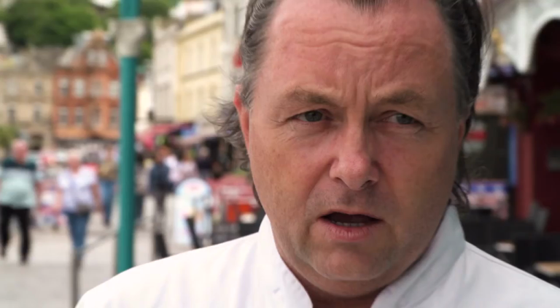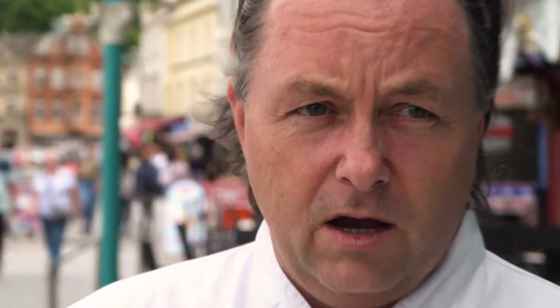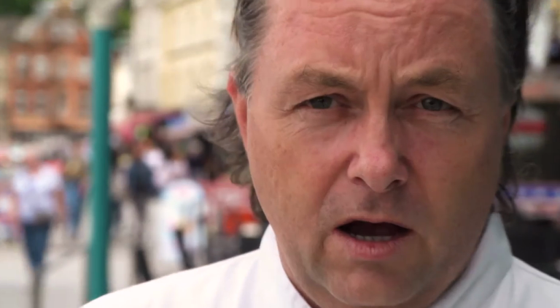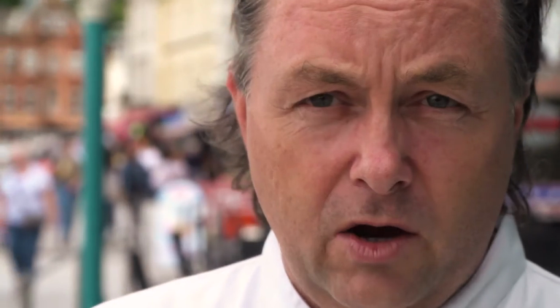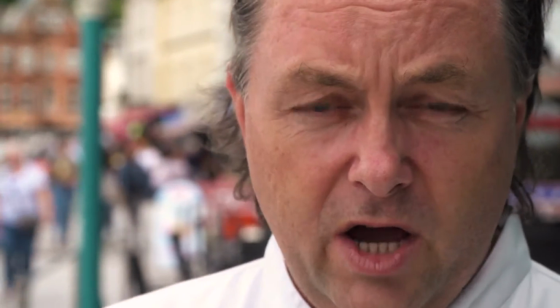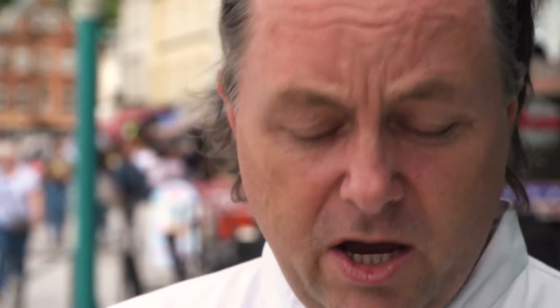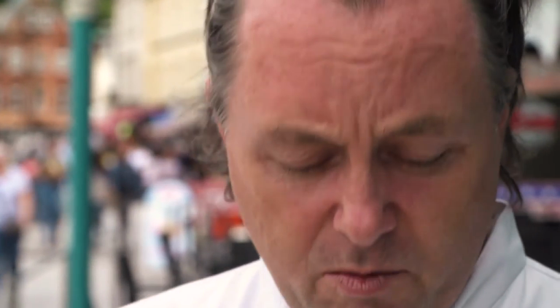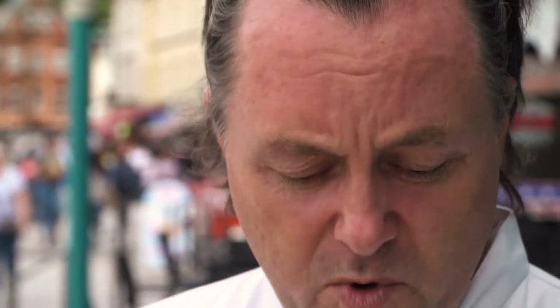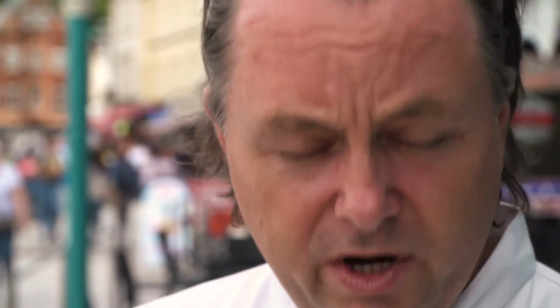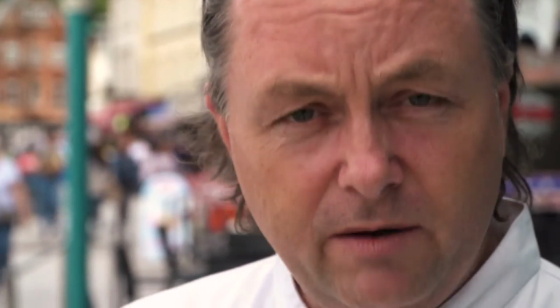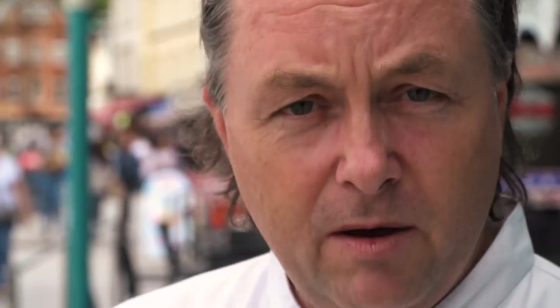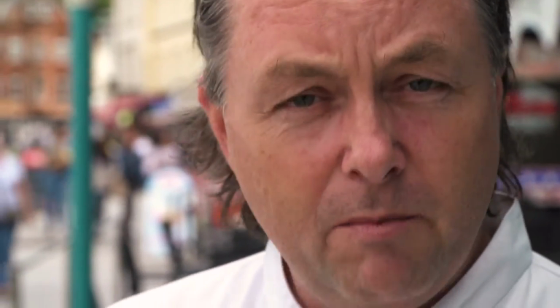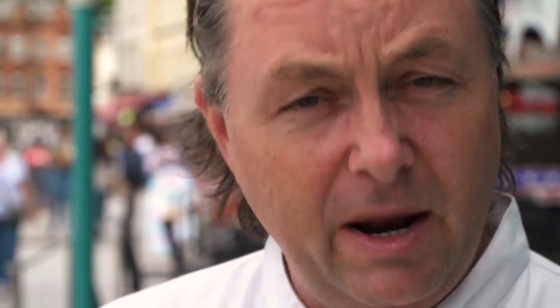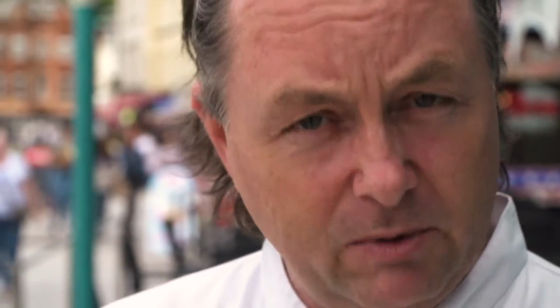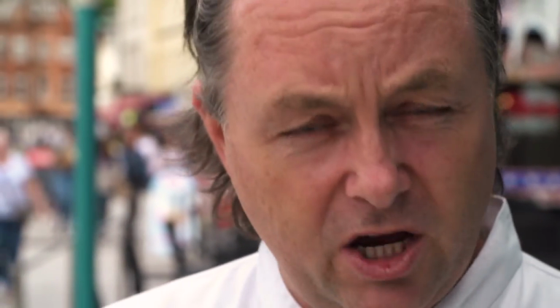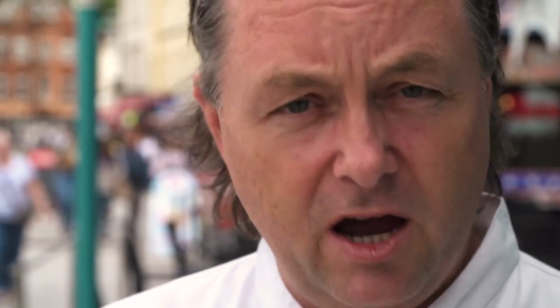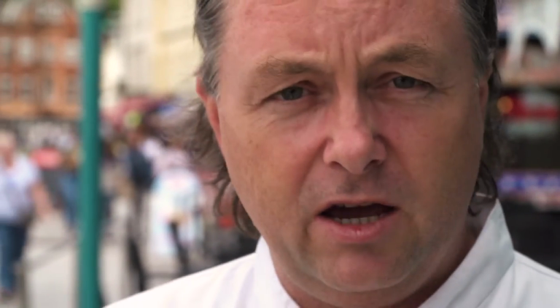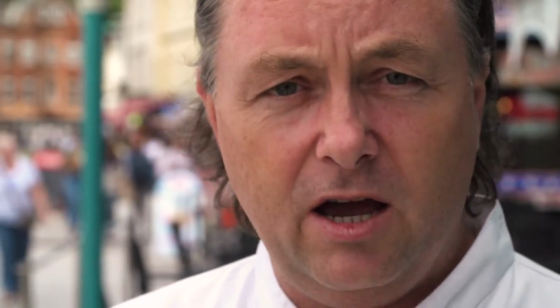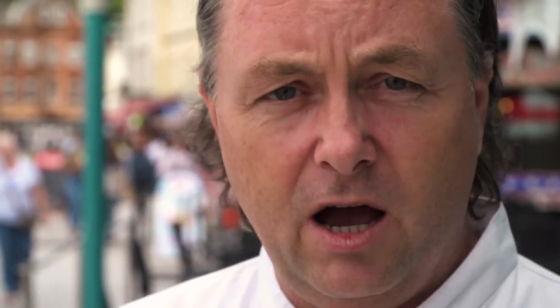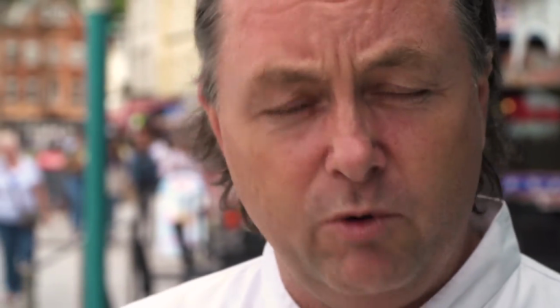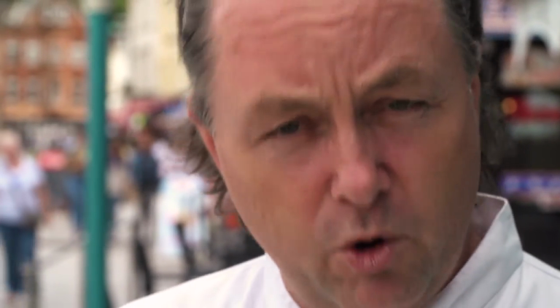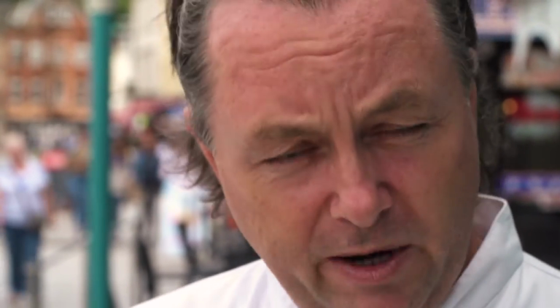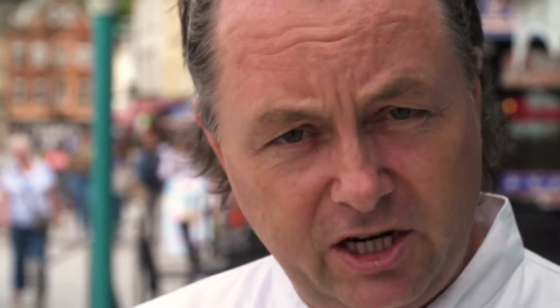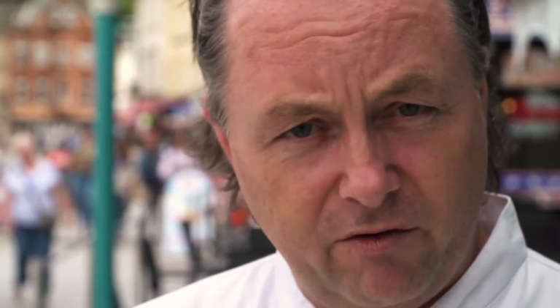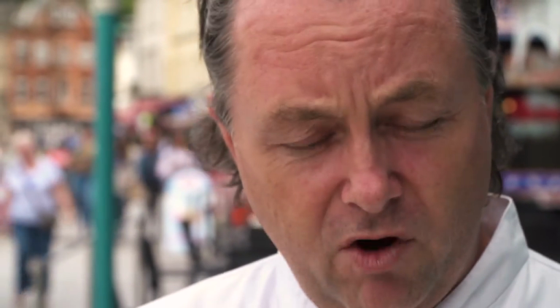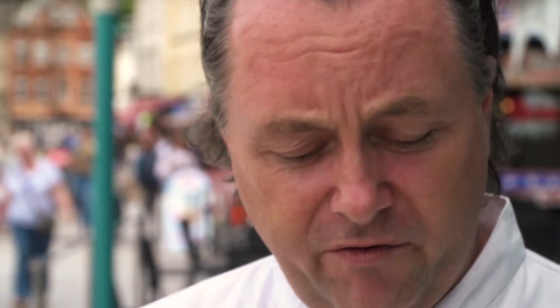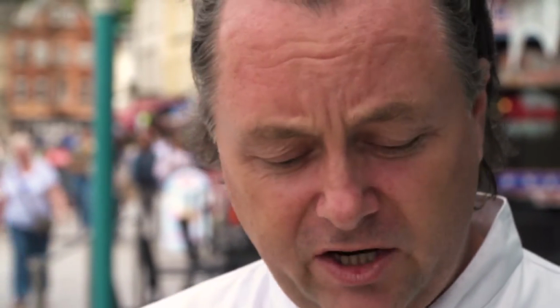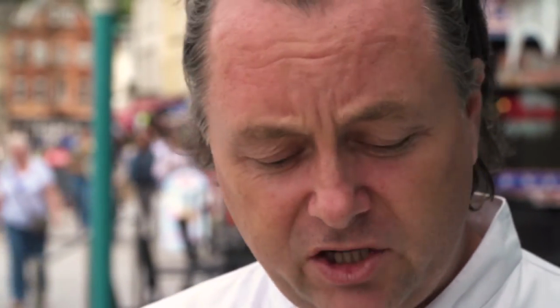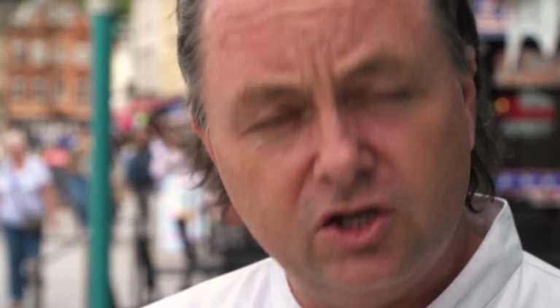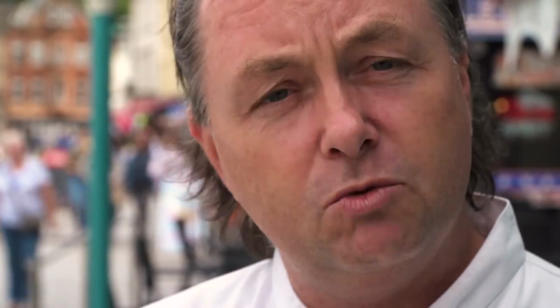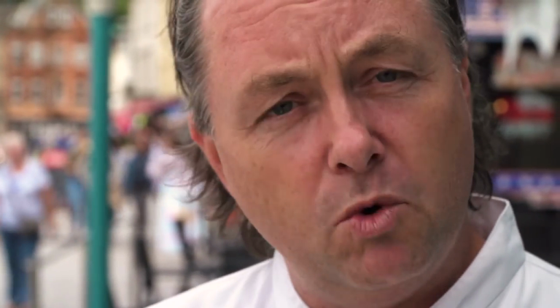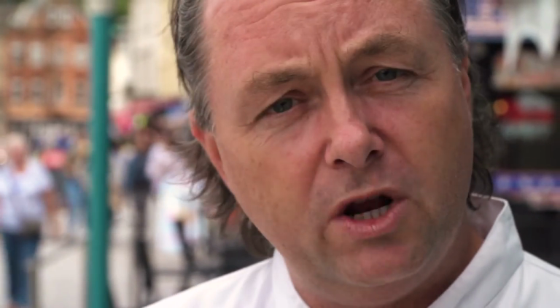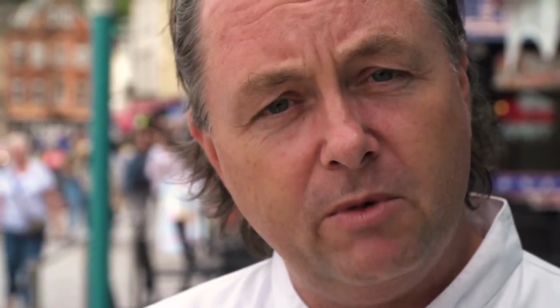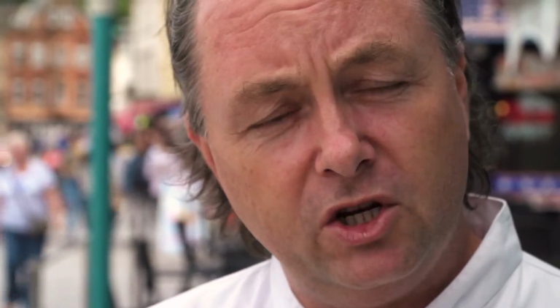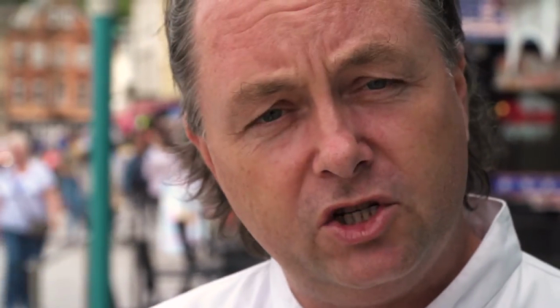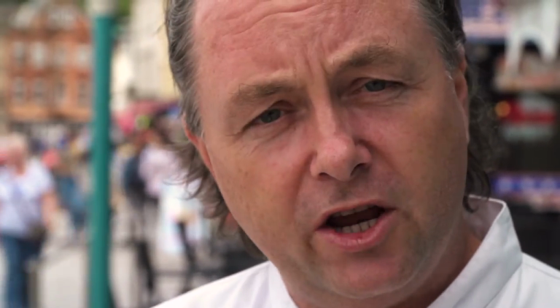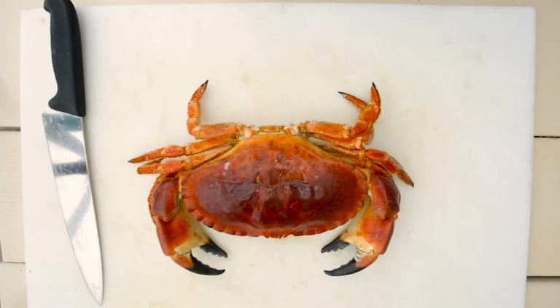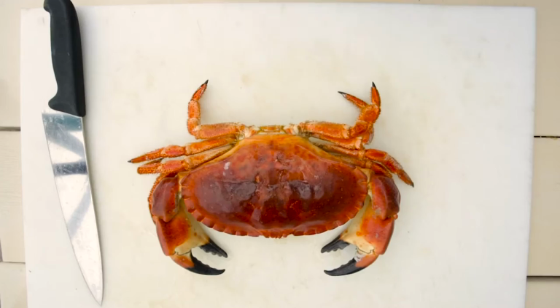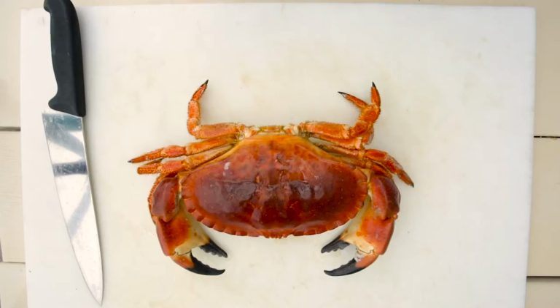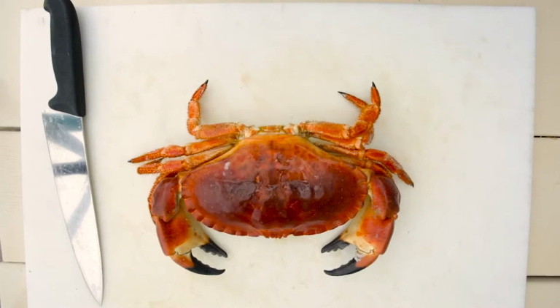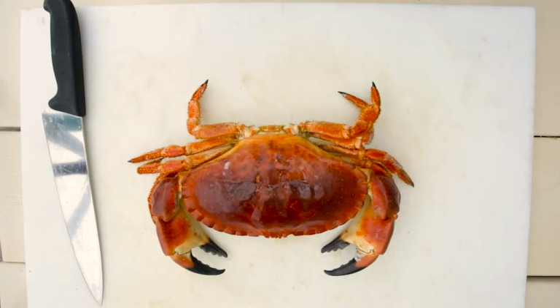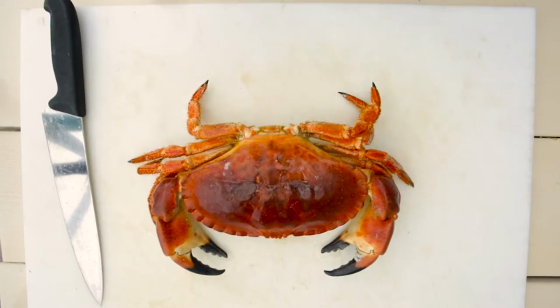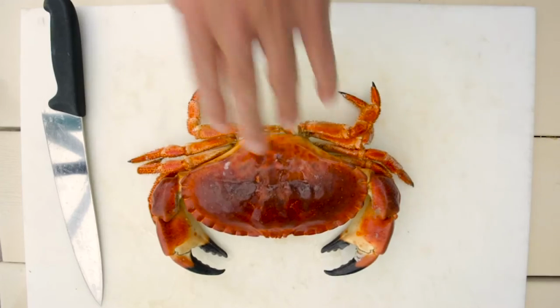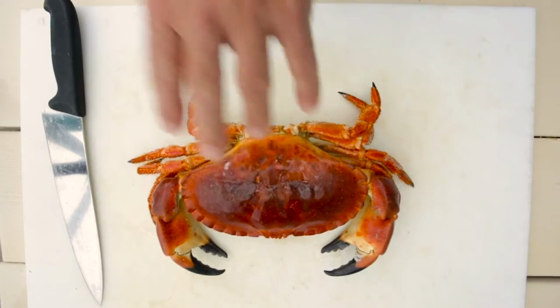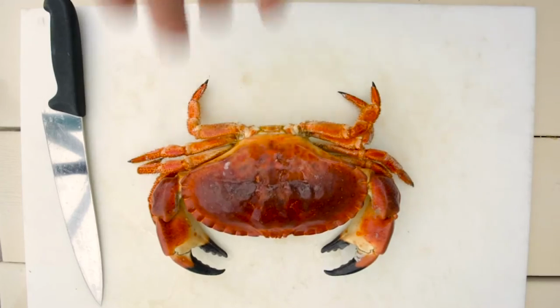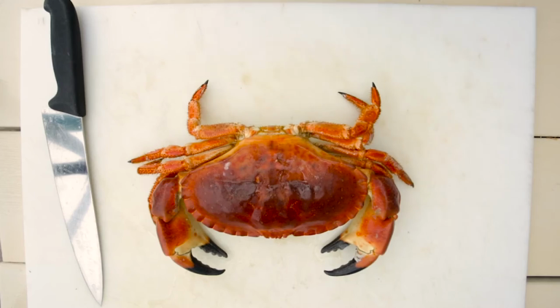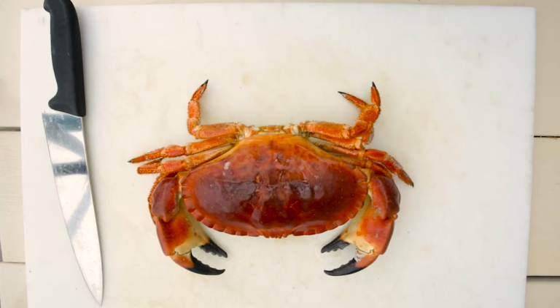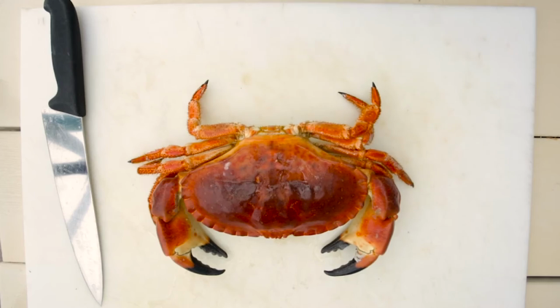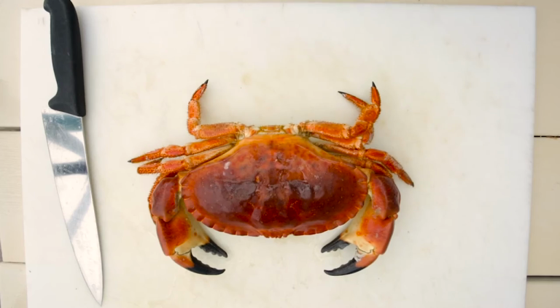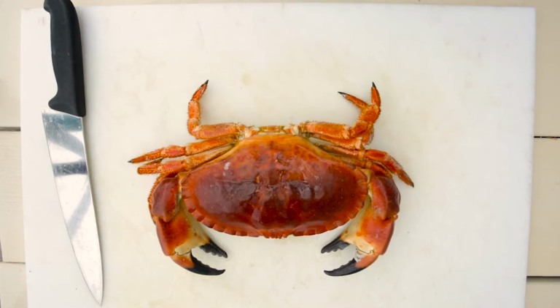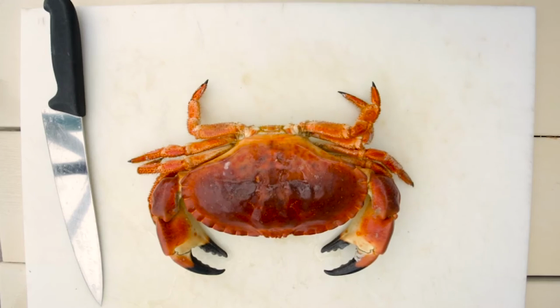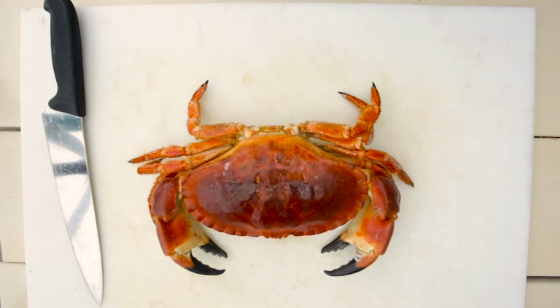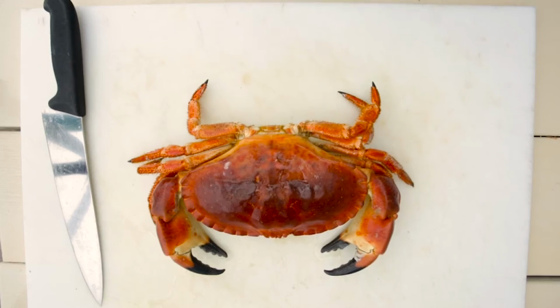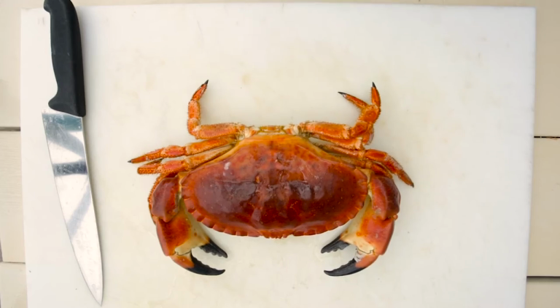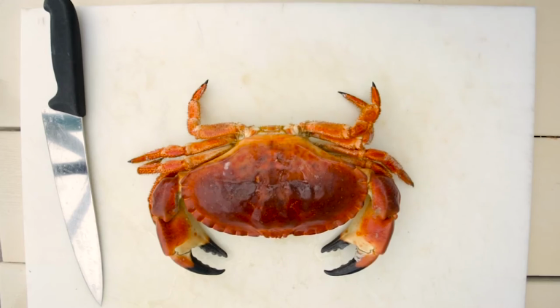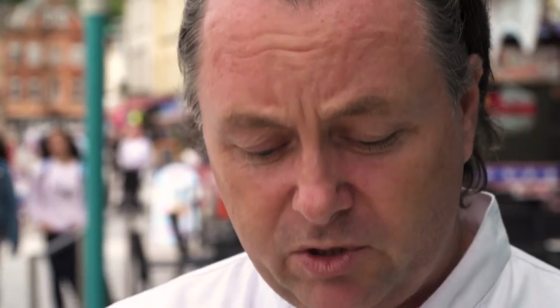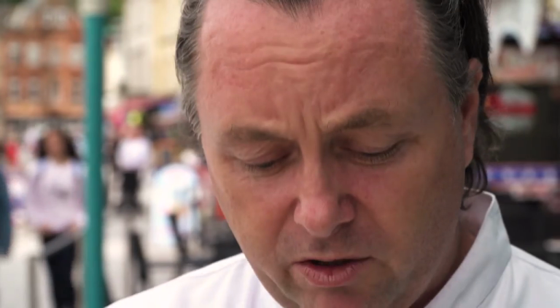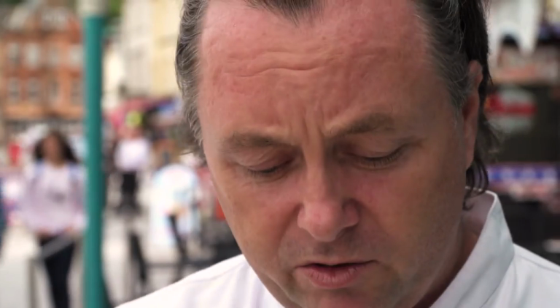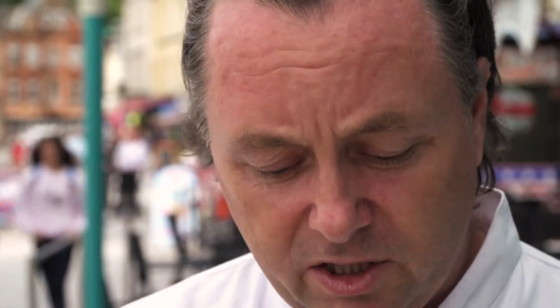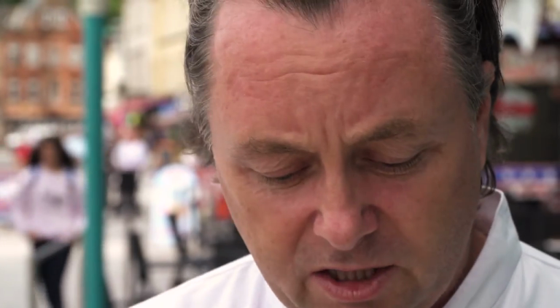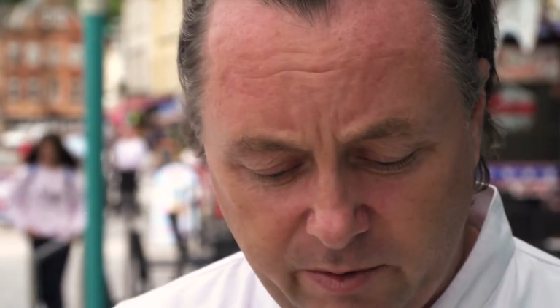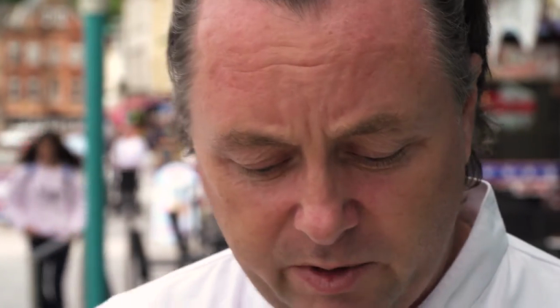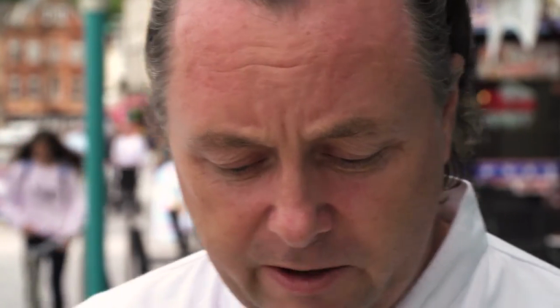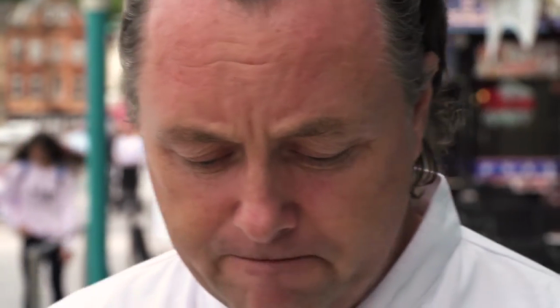Good morning. My name's Kirk. I'm Group A Chef for Rockfish. This morning I'm going to show you how to make Dartmouth Dressed Crab. So this is how we do it.